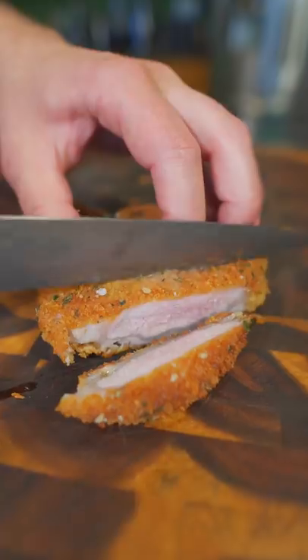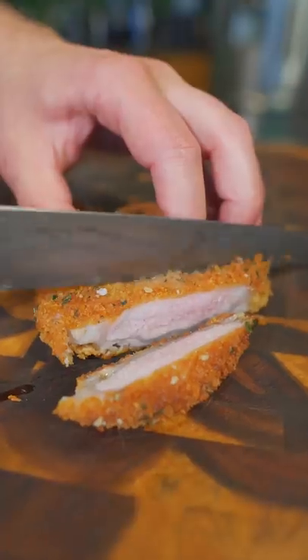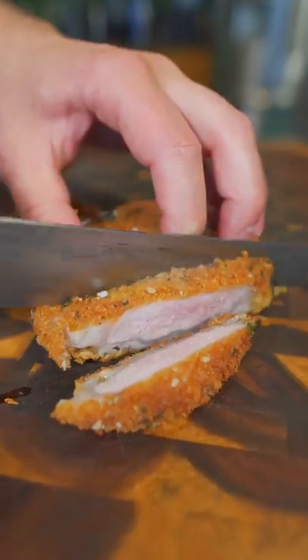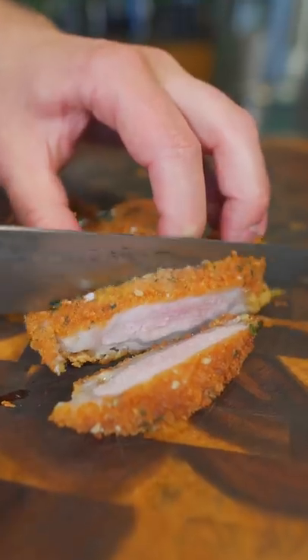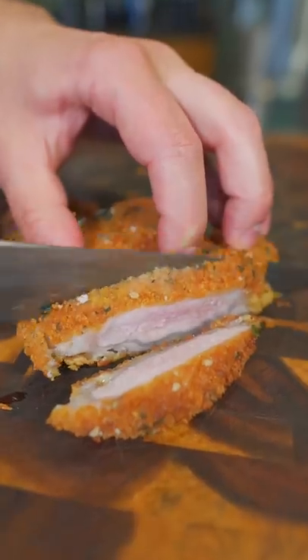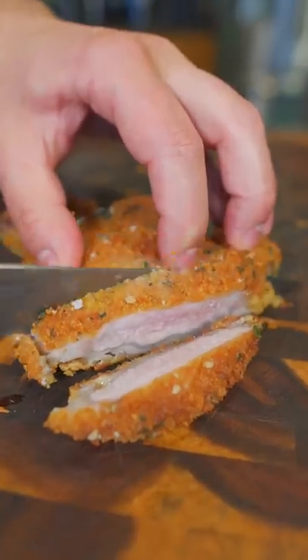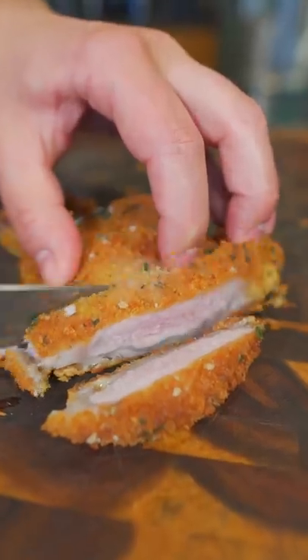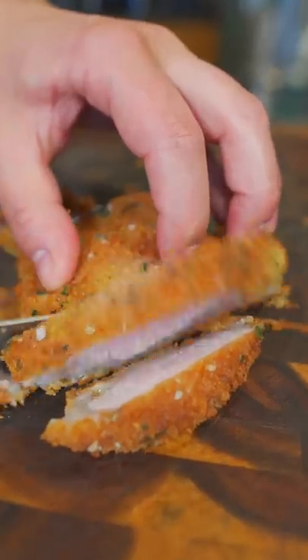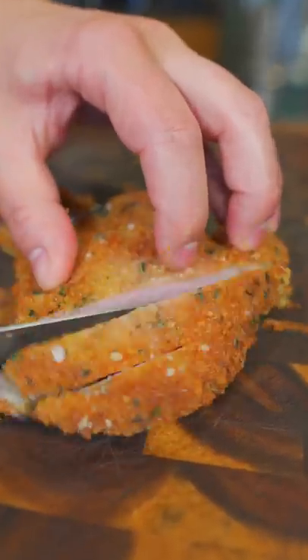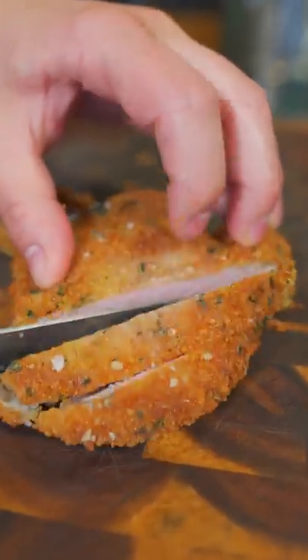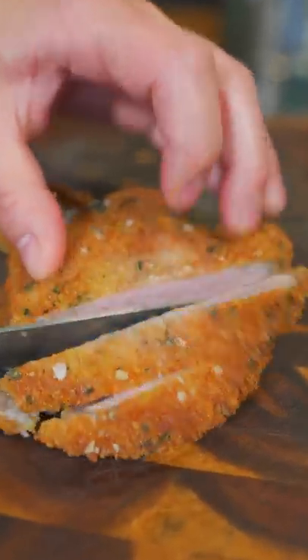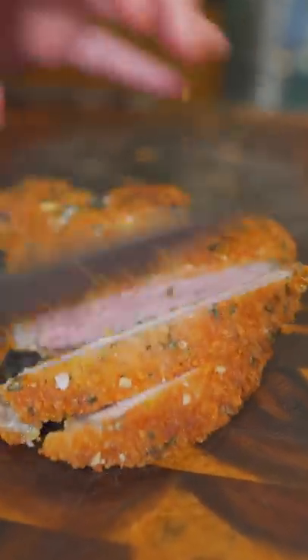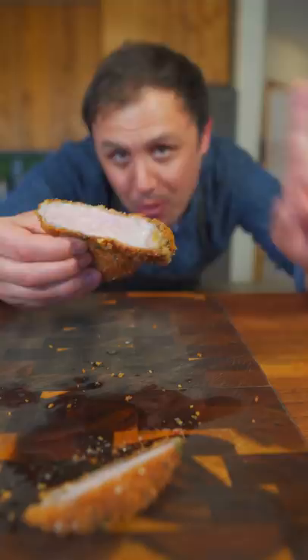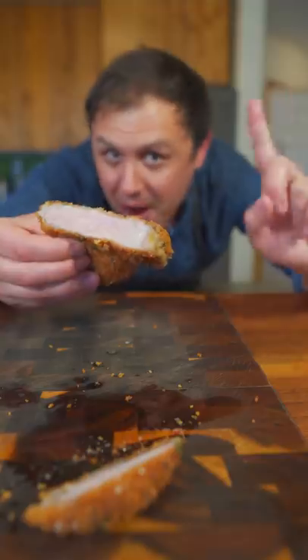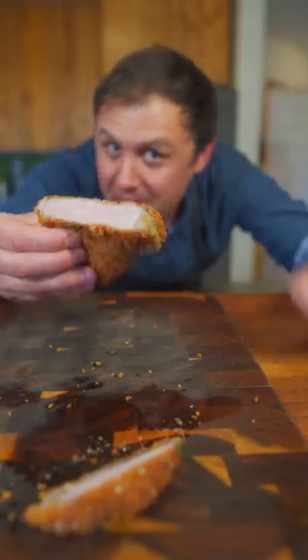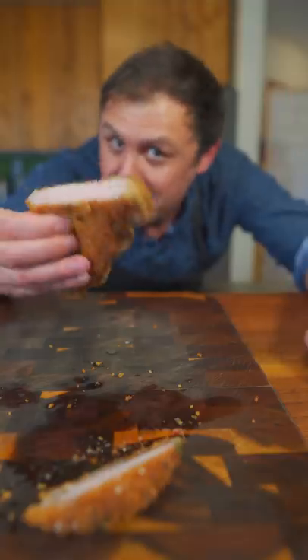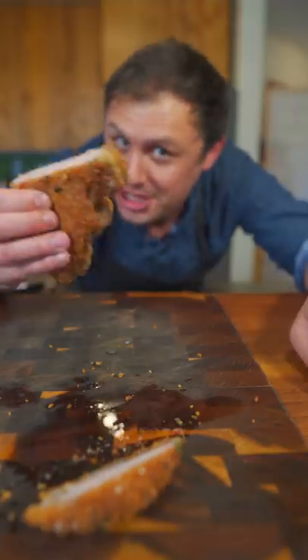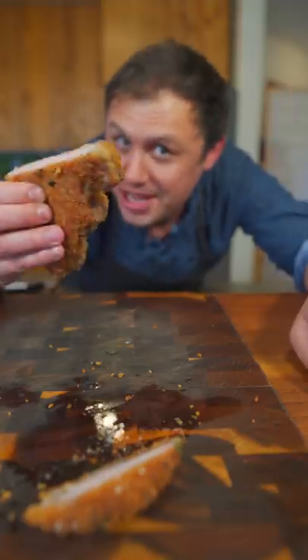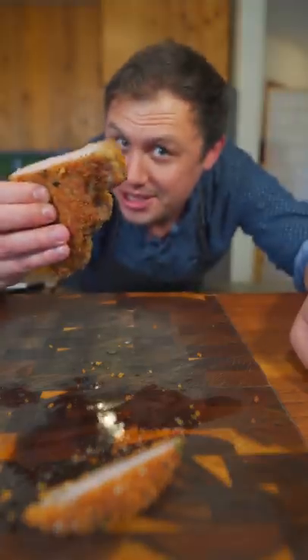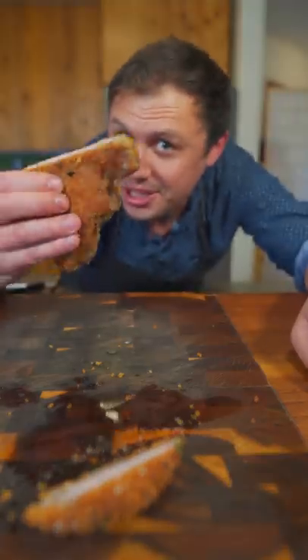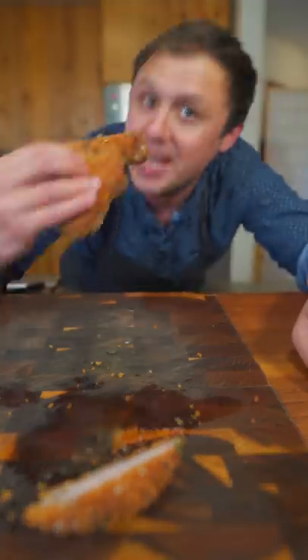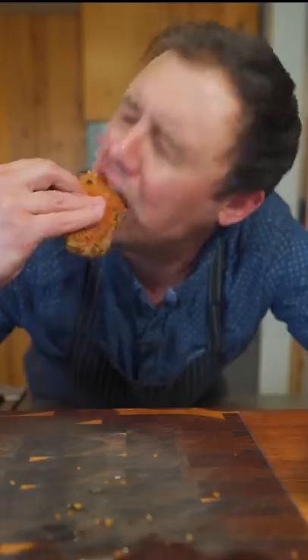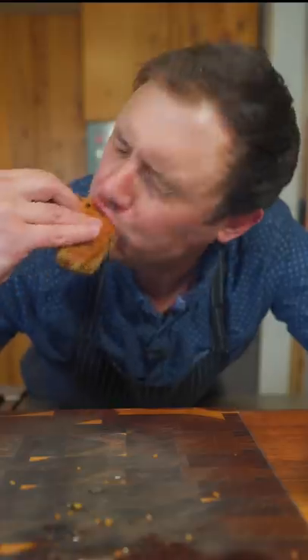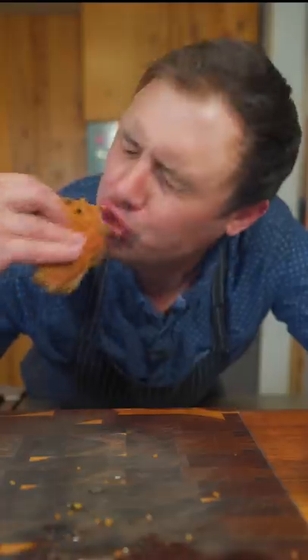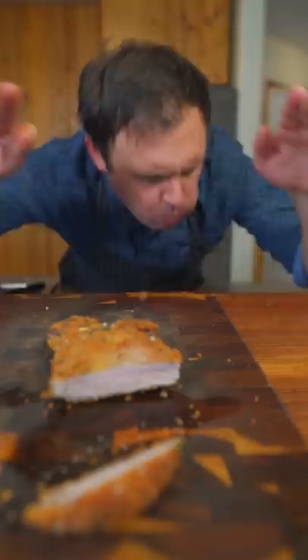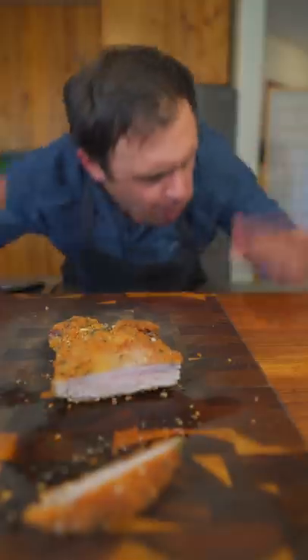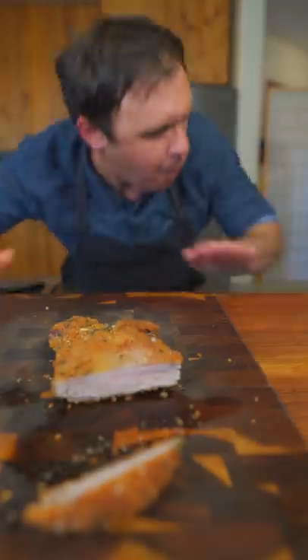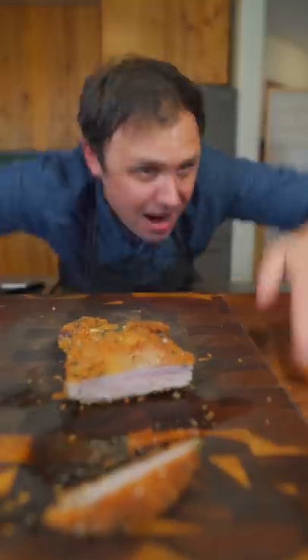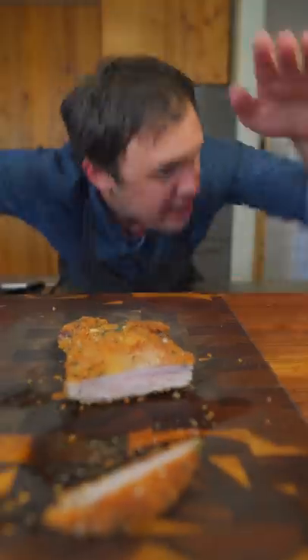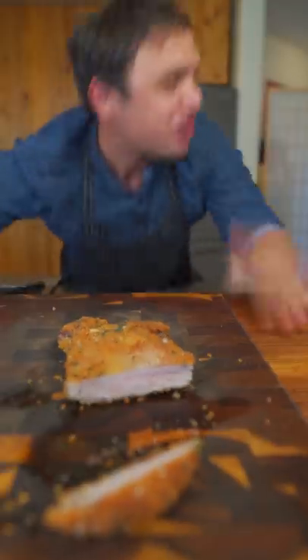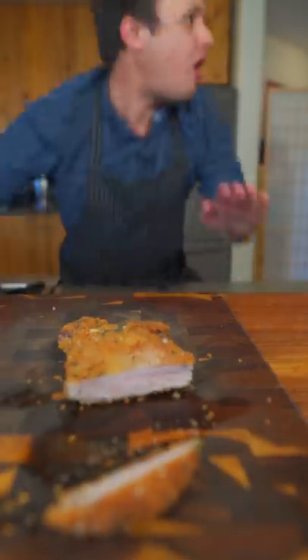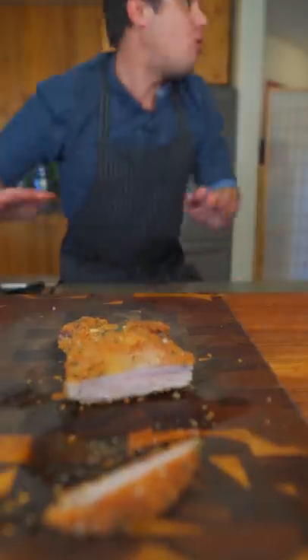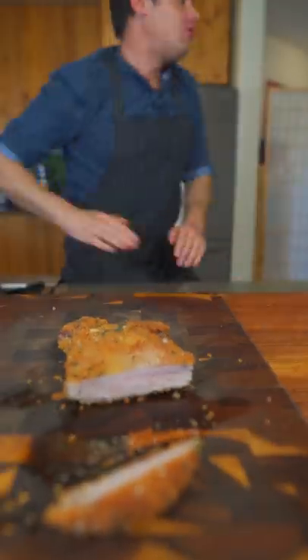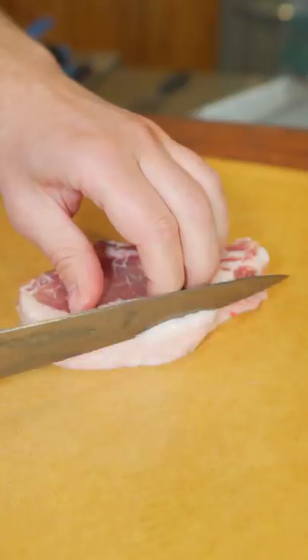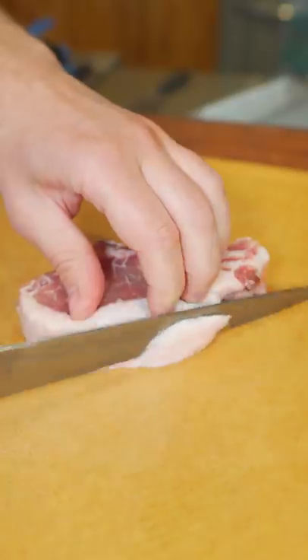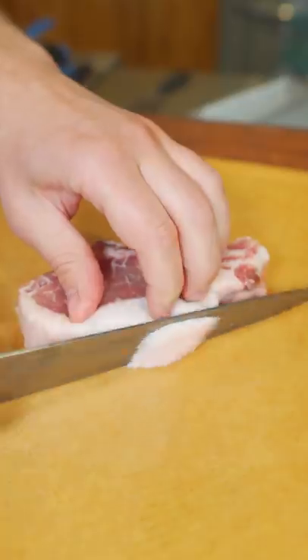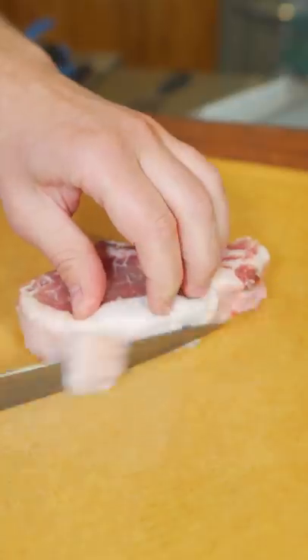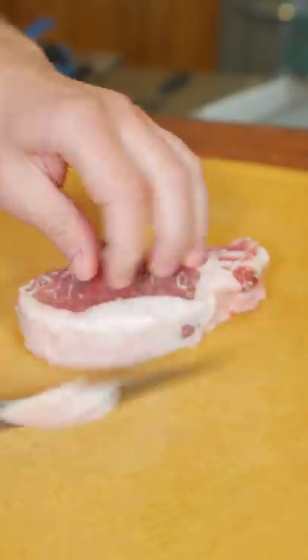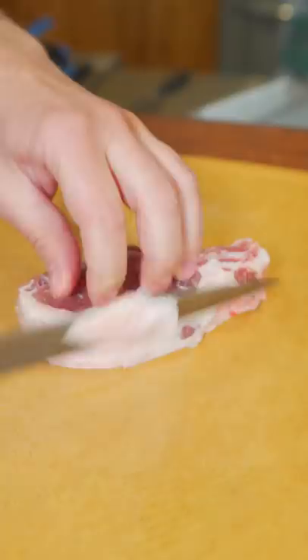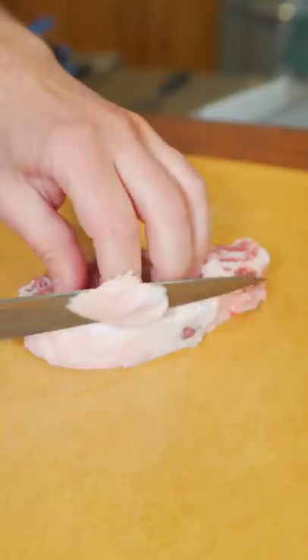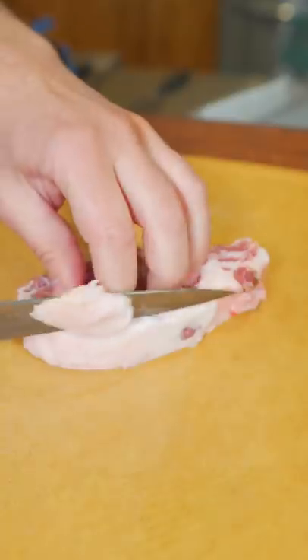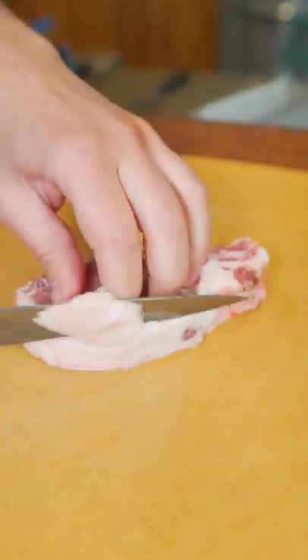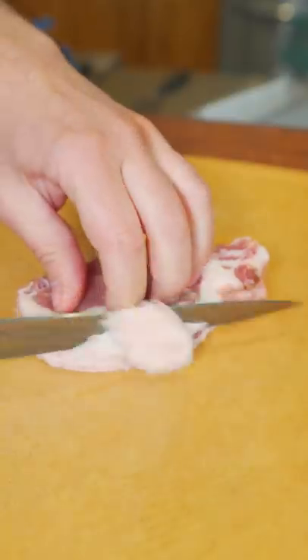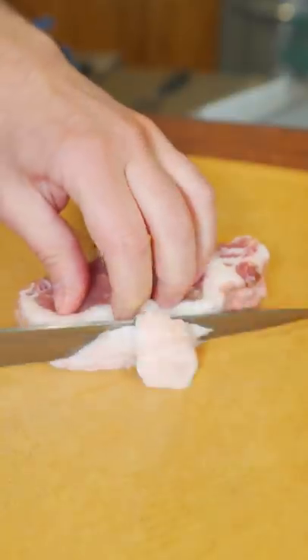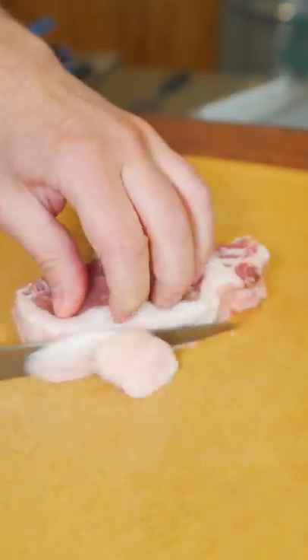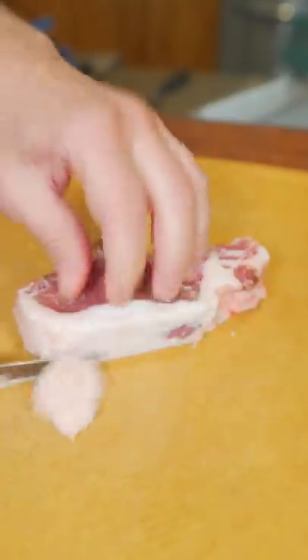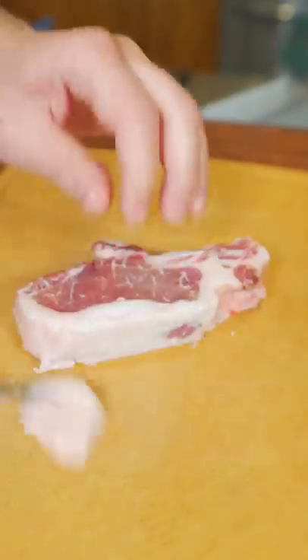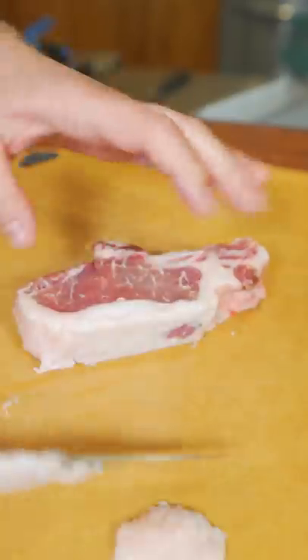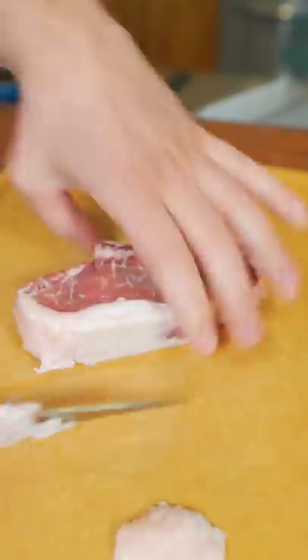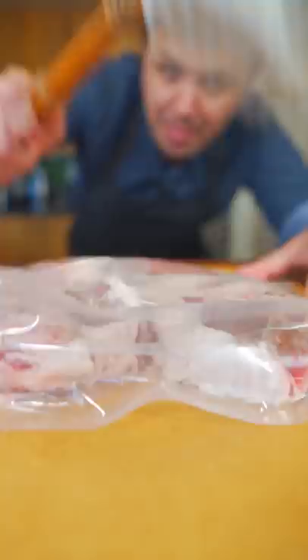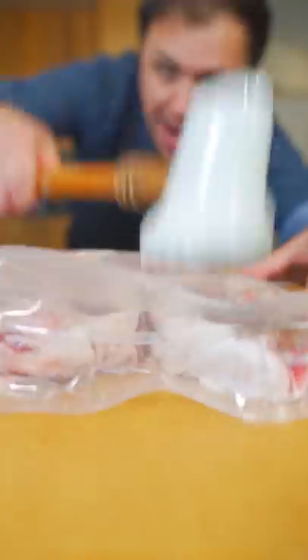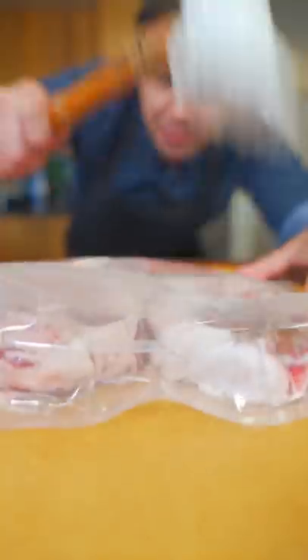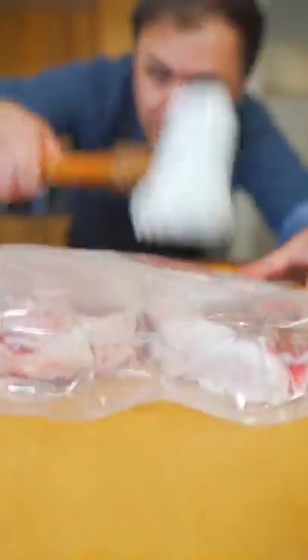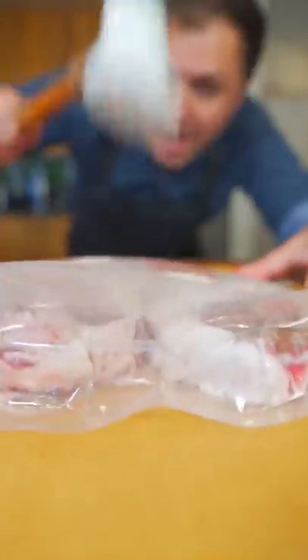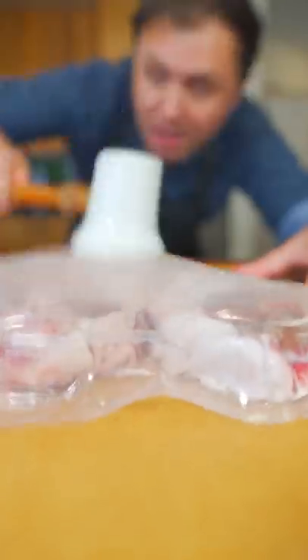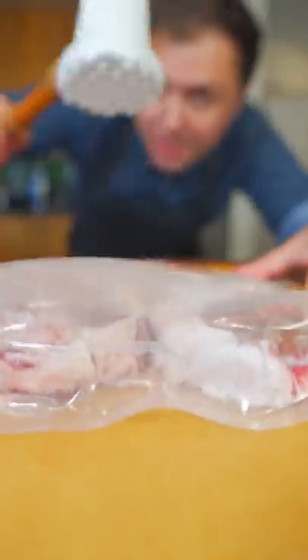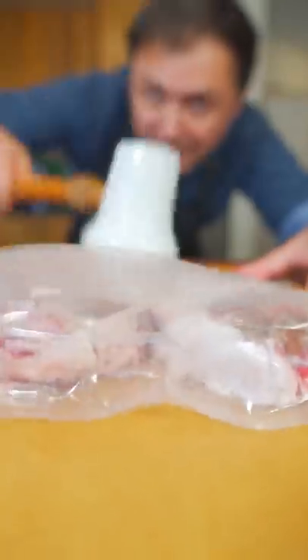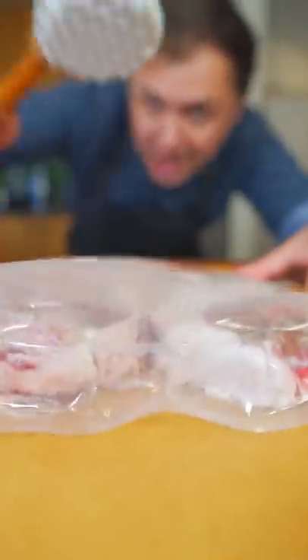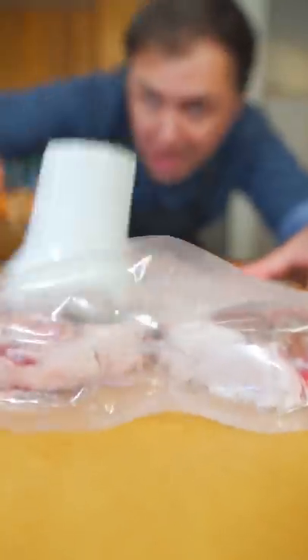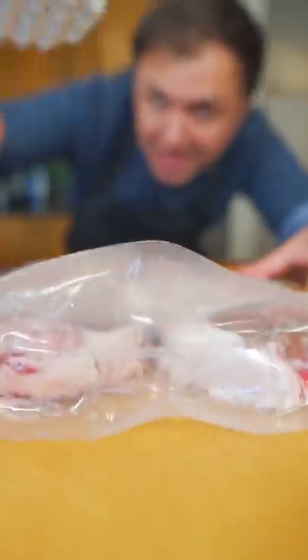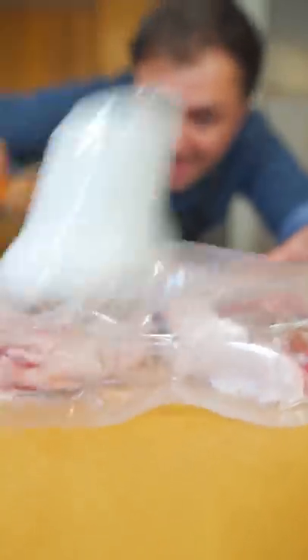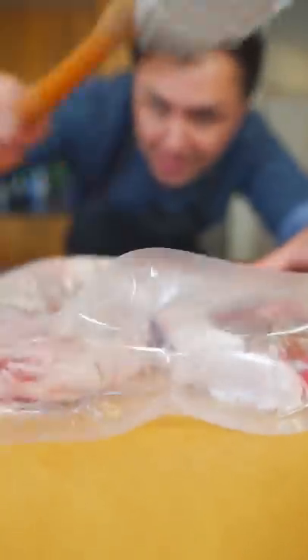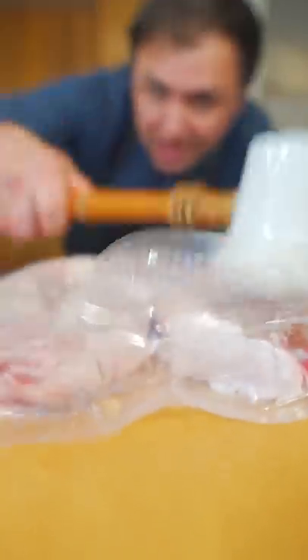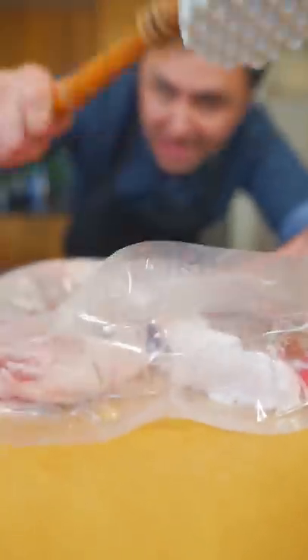Next time you make a pork chop, why not schnitzel it? Now let's go! First things first, just trim off a little fat, pound them out so they cook evenly.